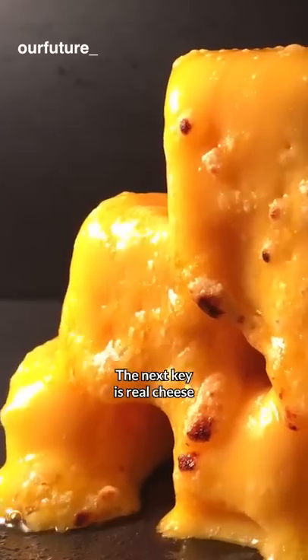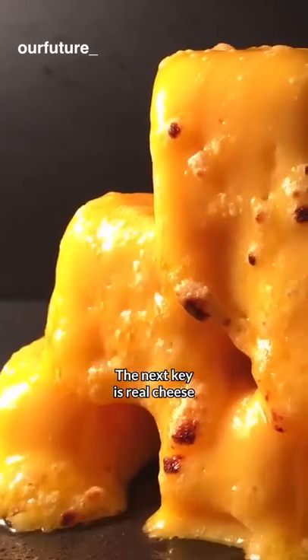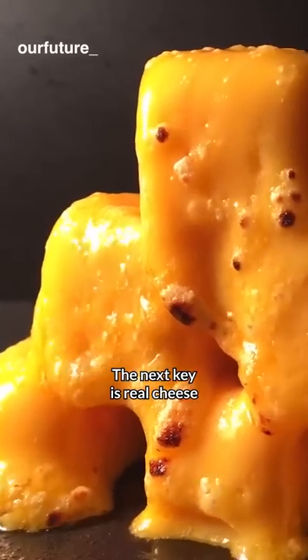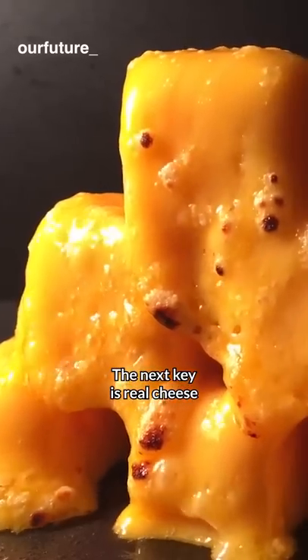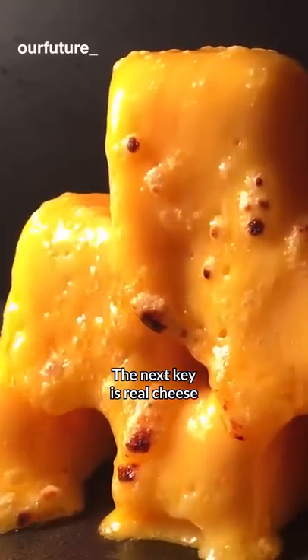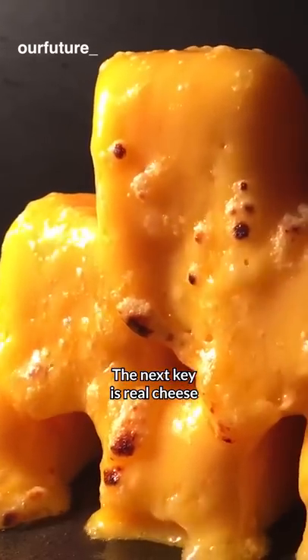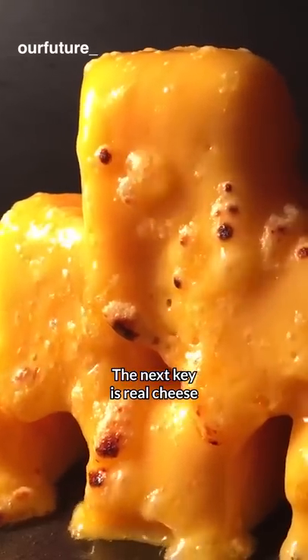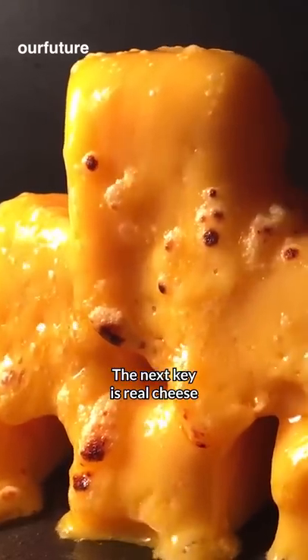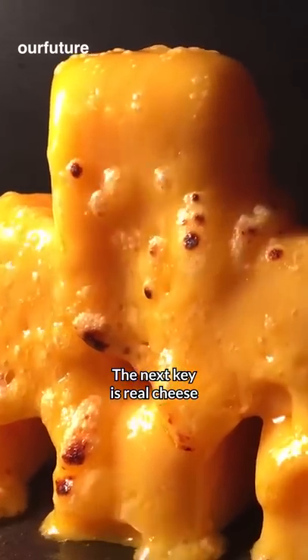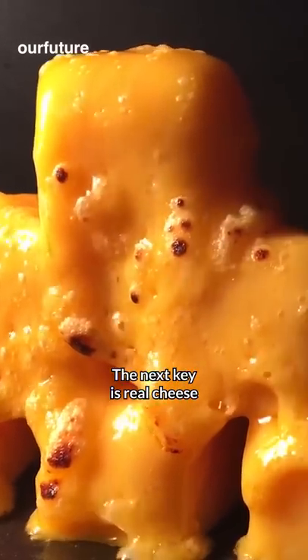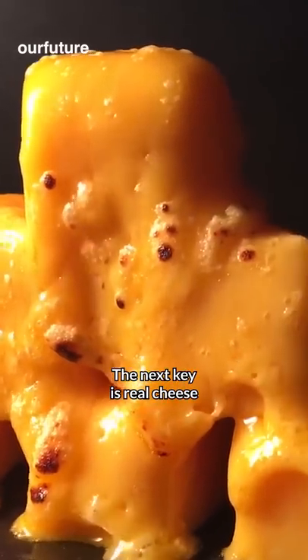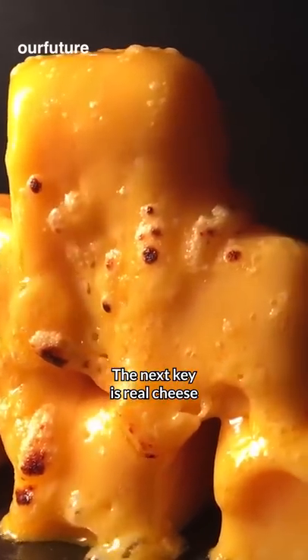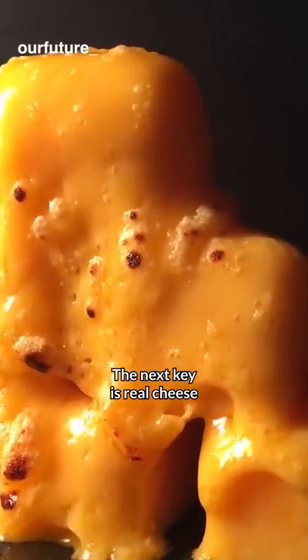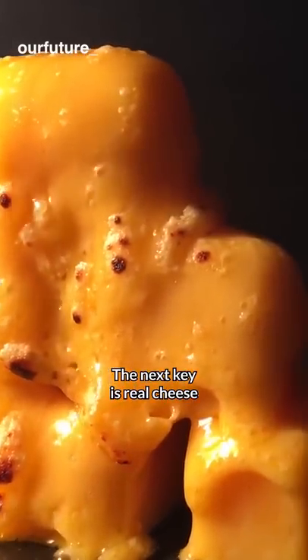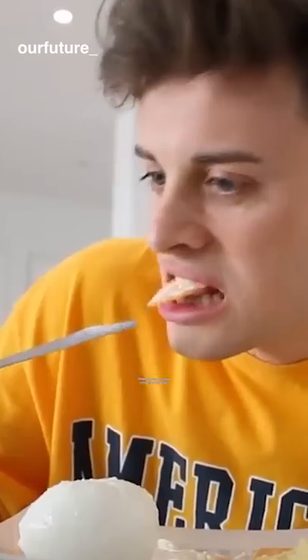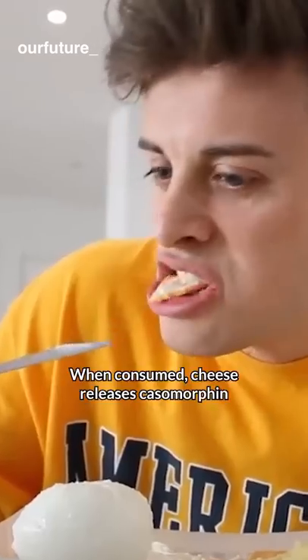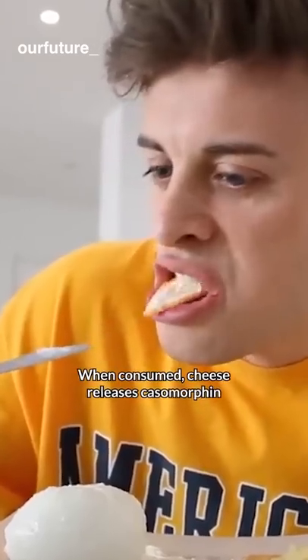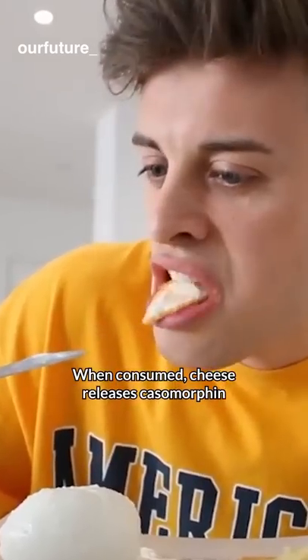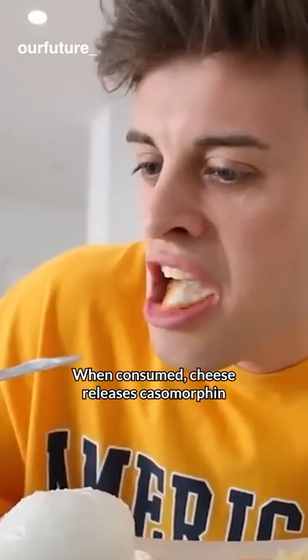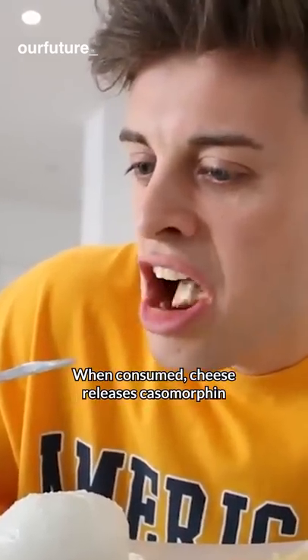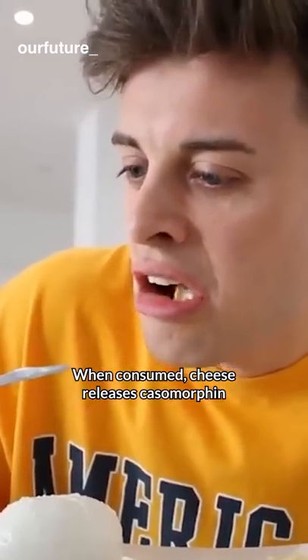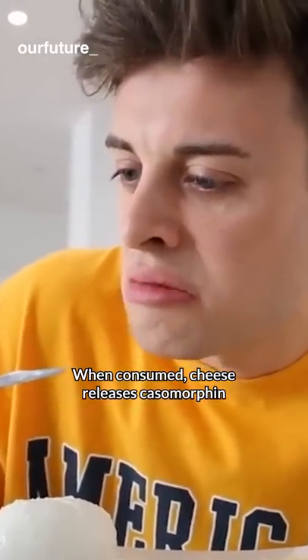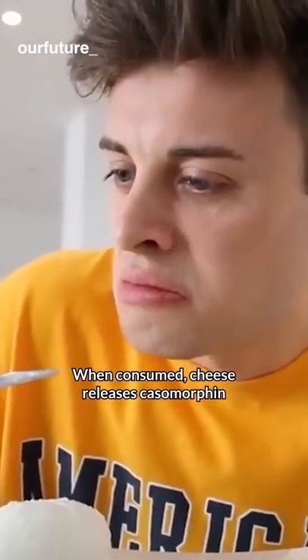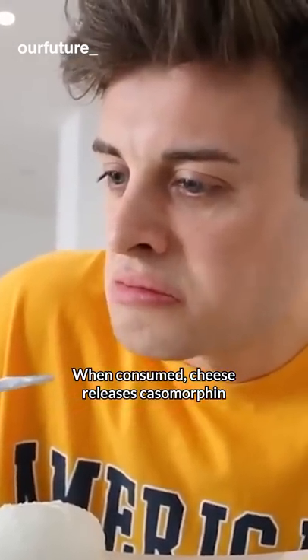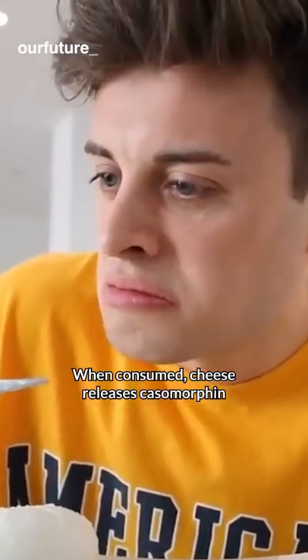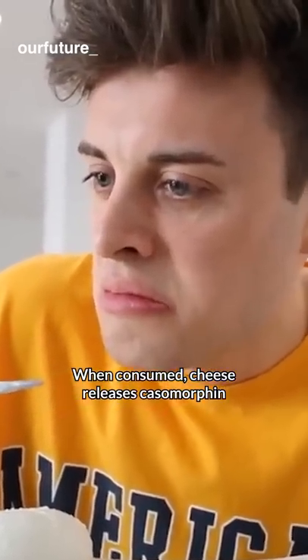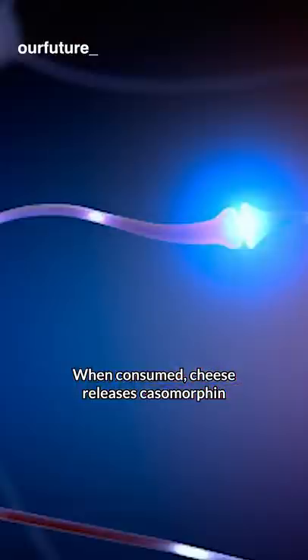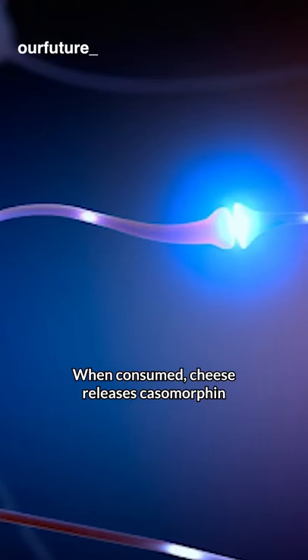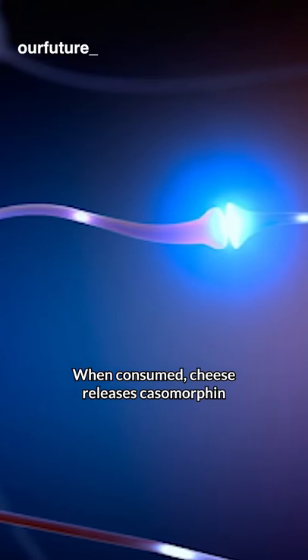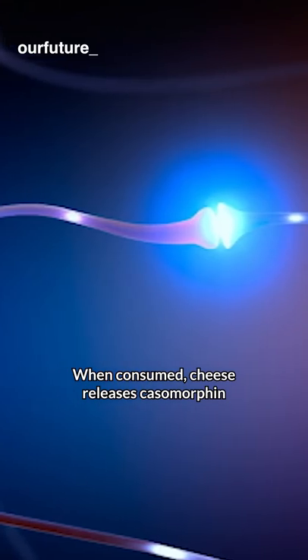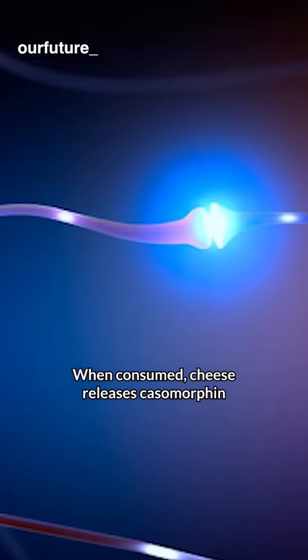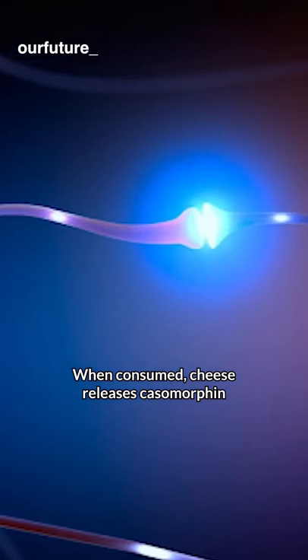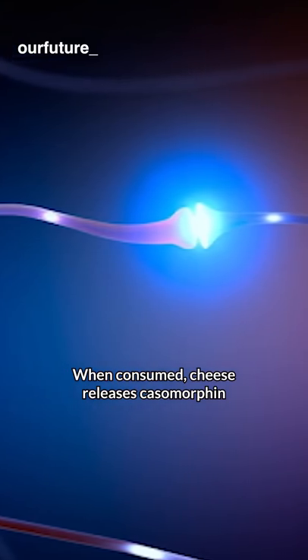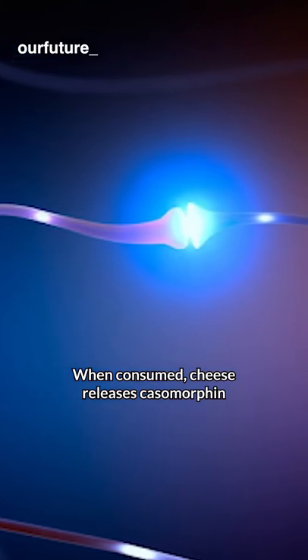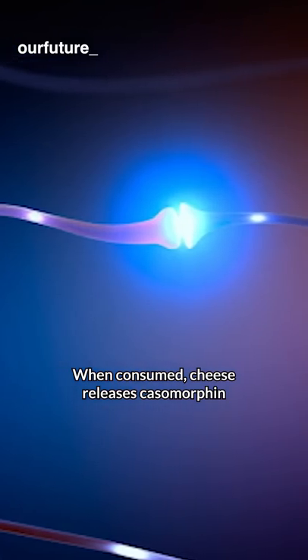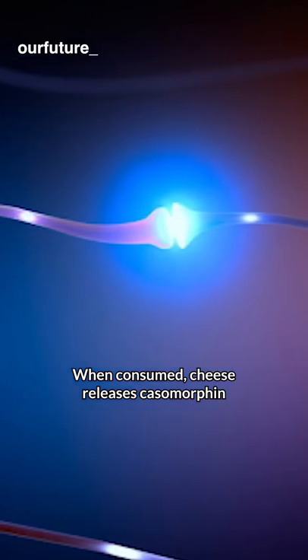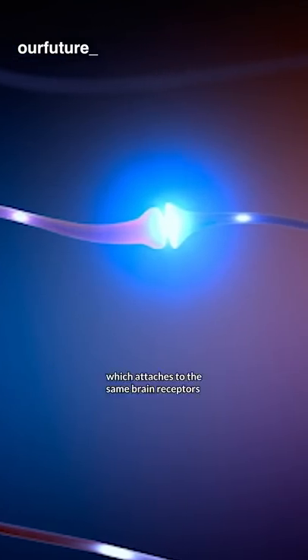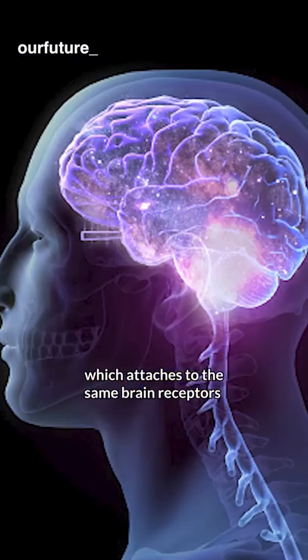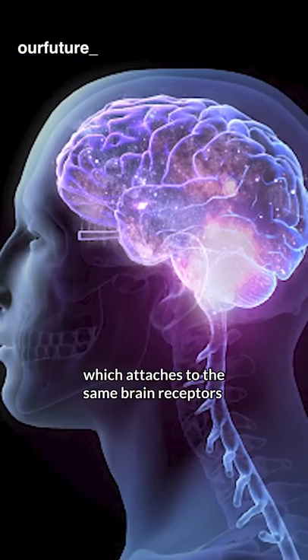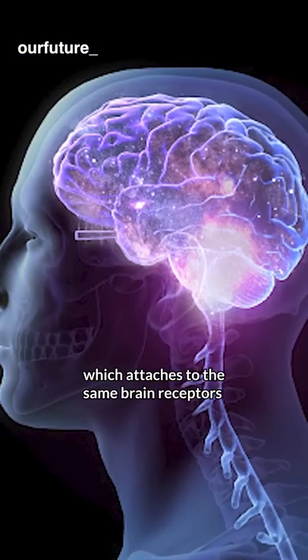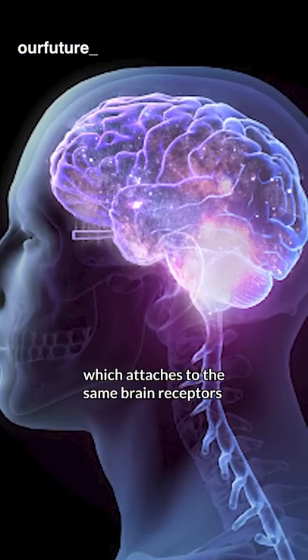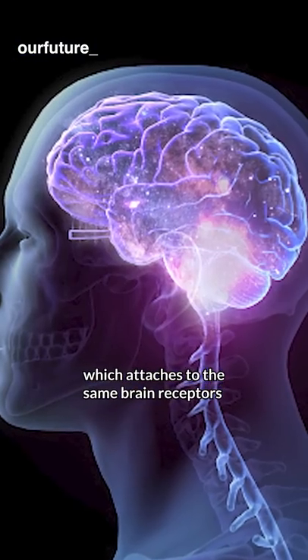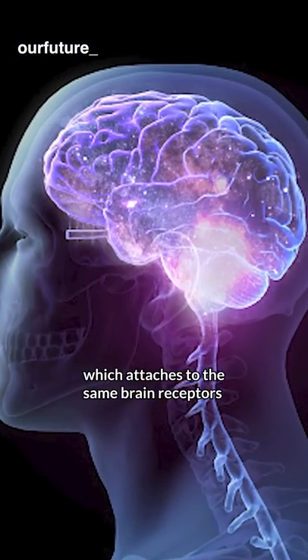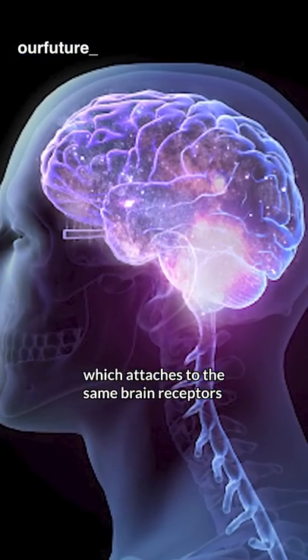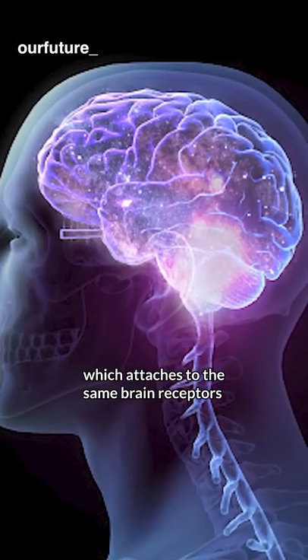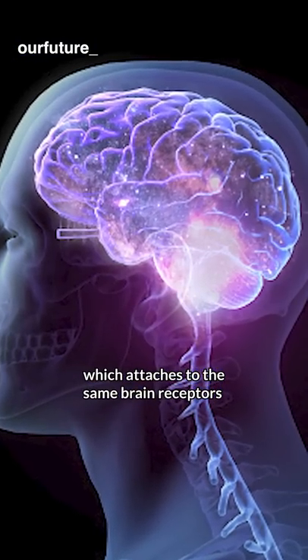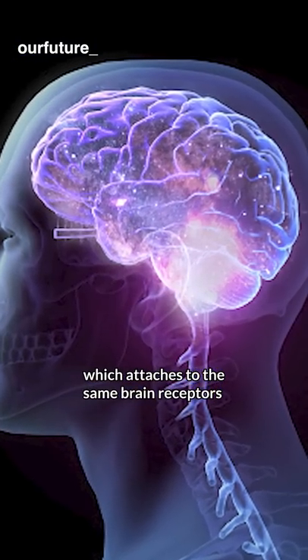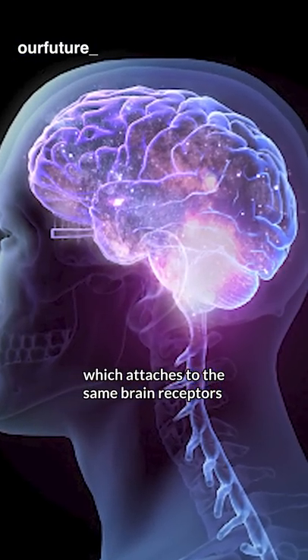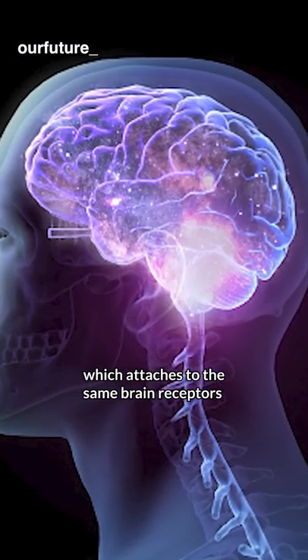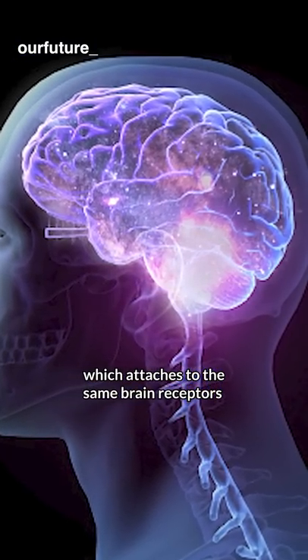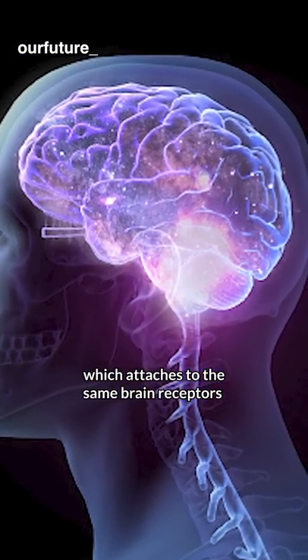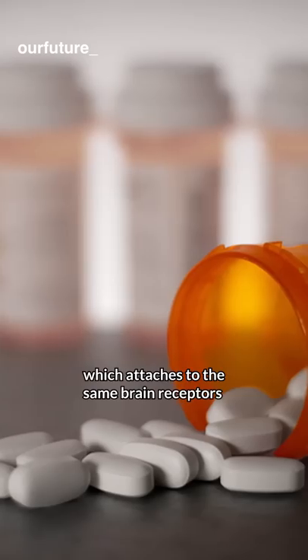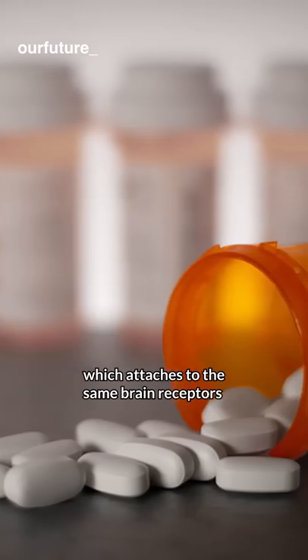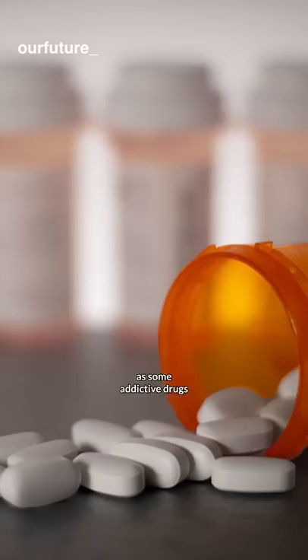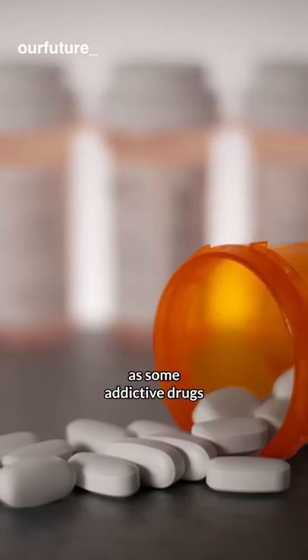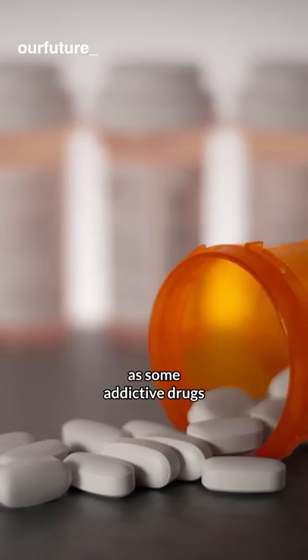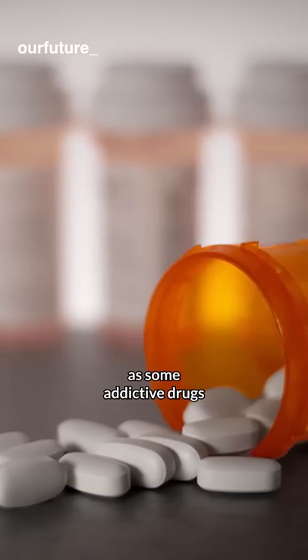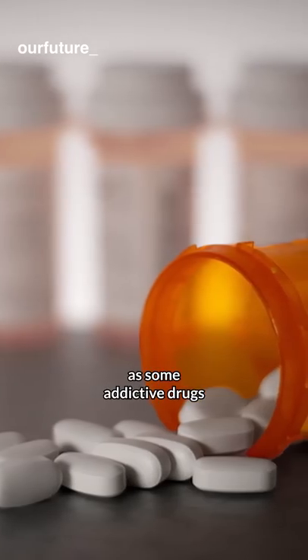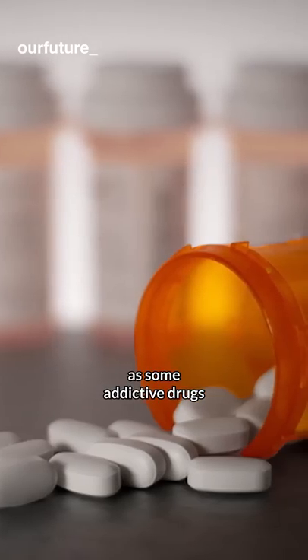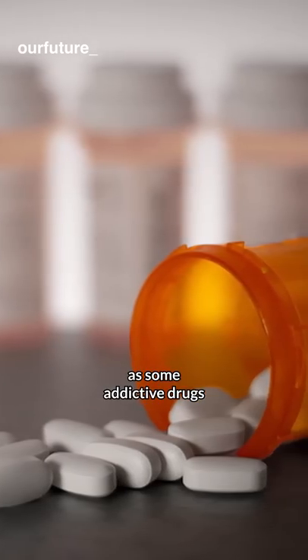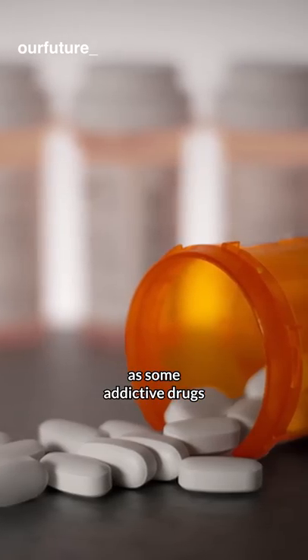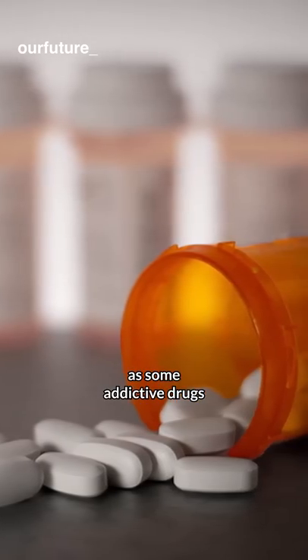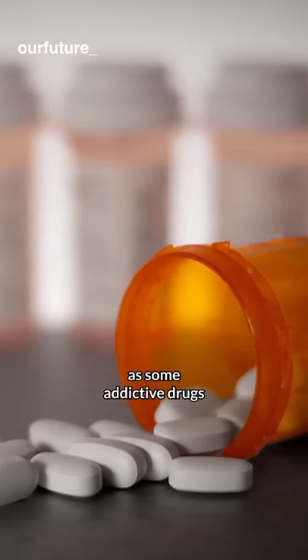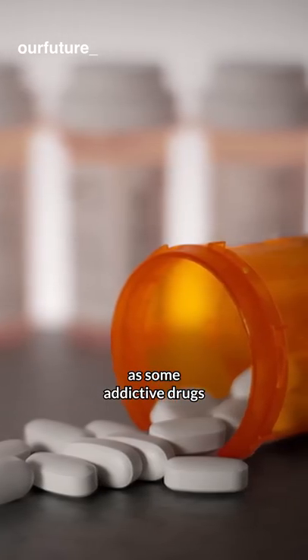The next key is real cheese. When consumed, cheese releases casomorphin, which attaches to the same brain receptors as some addictive drugs.